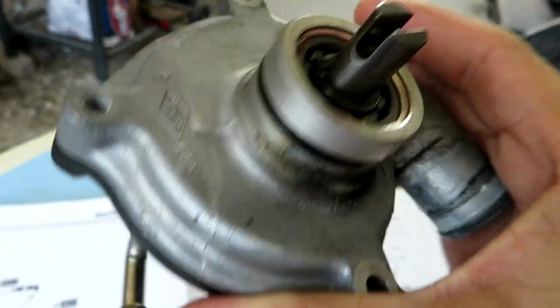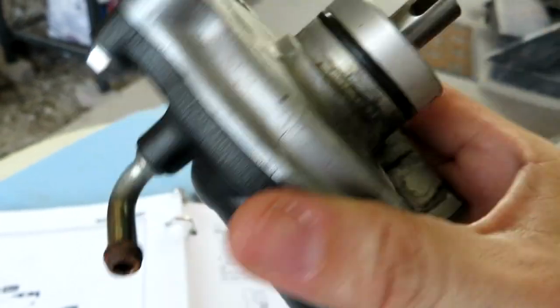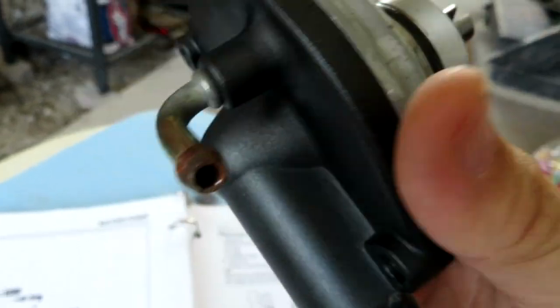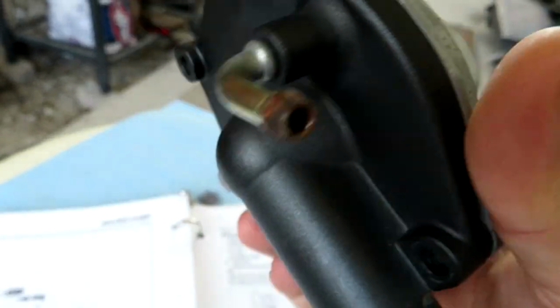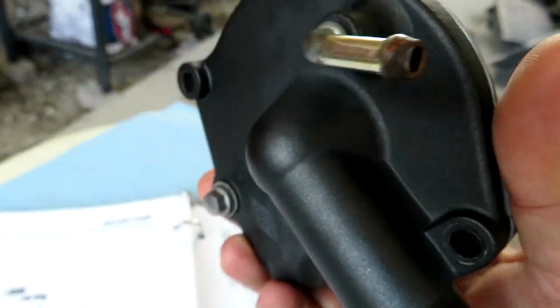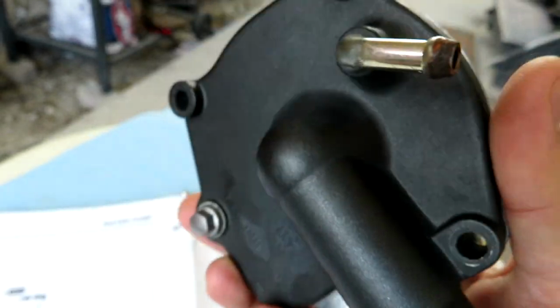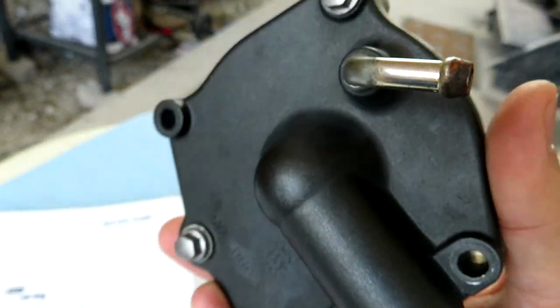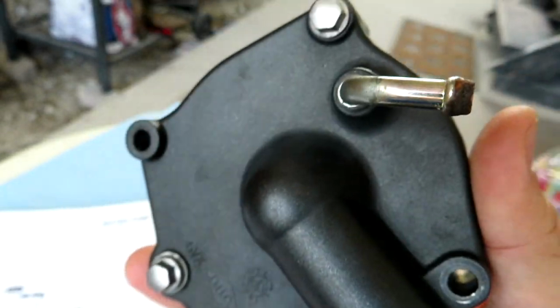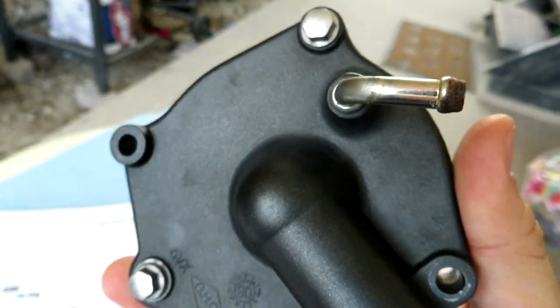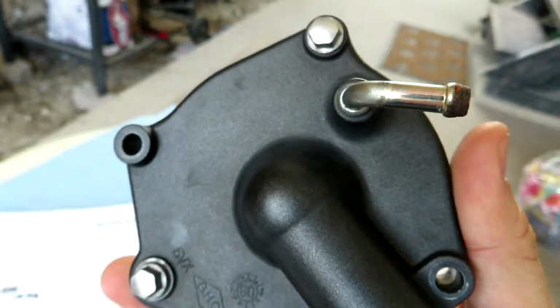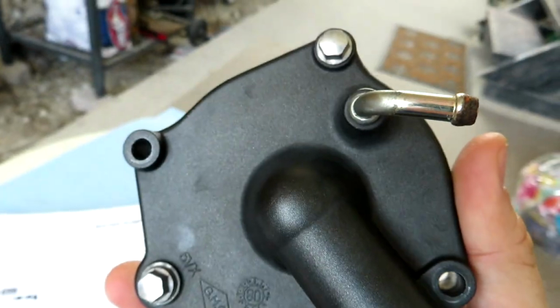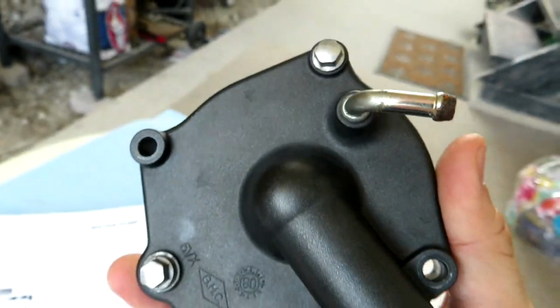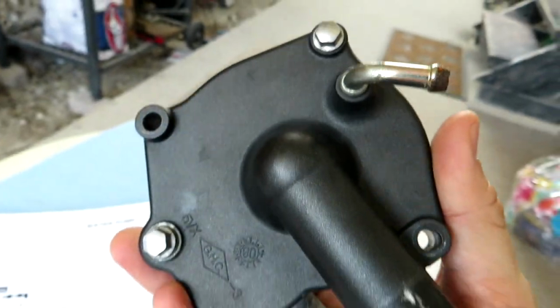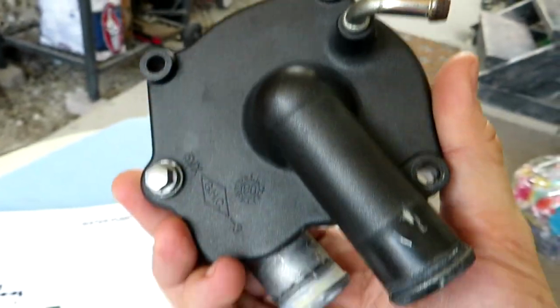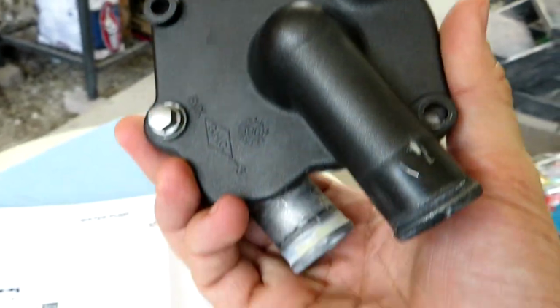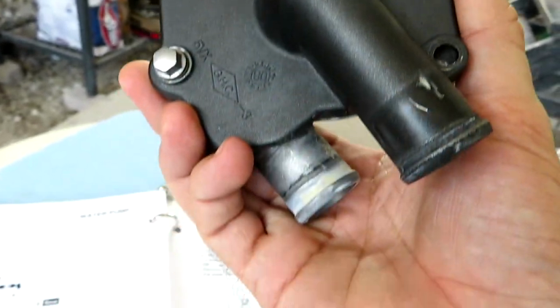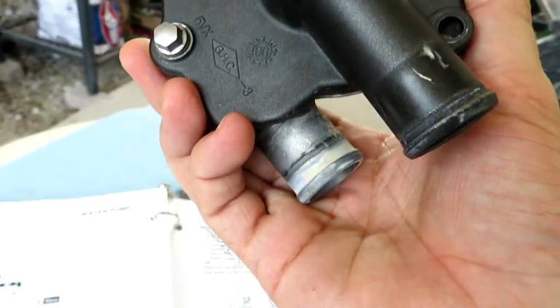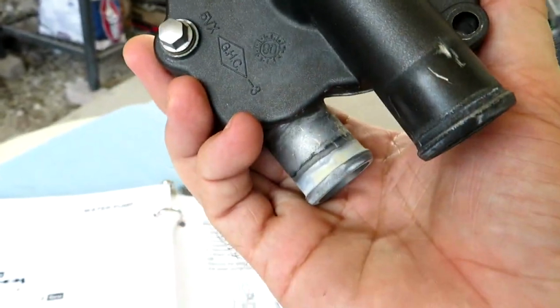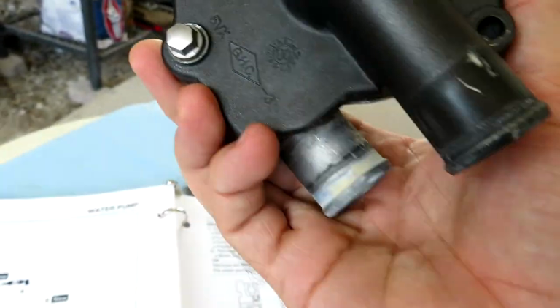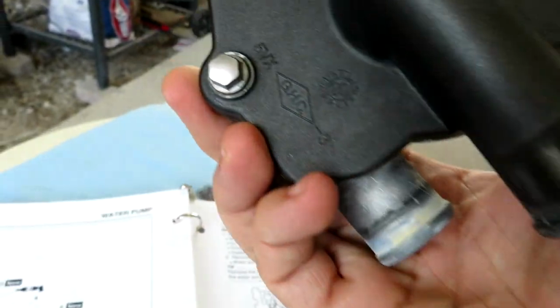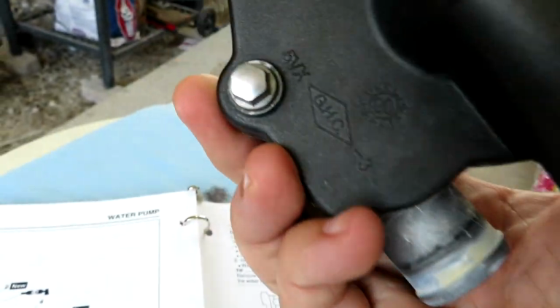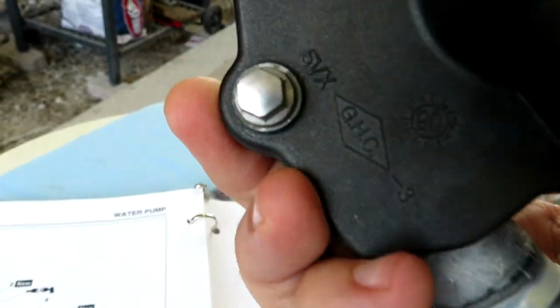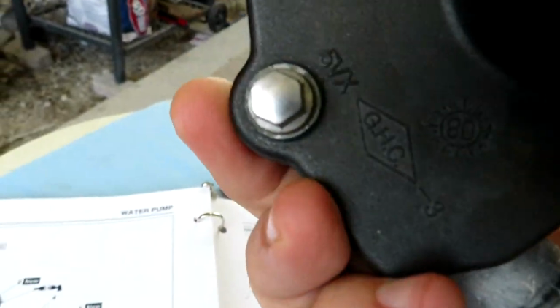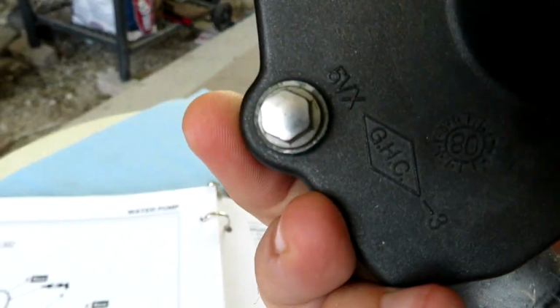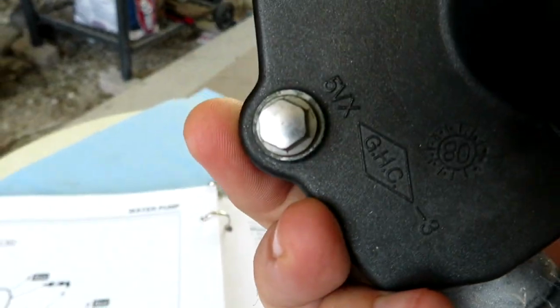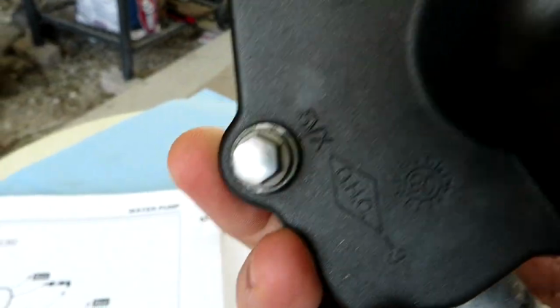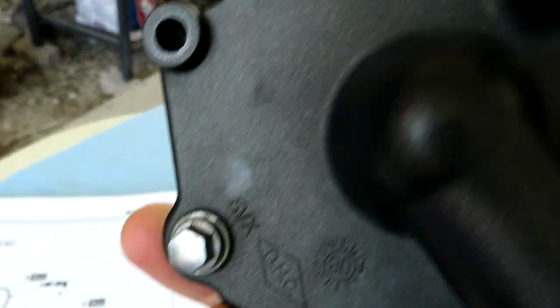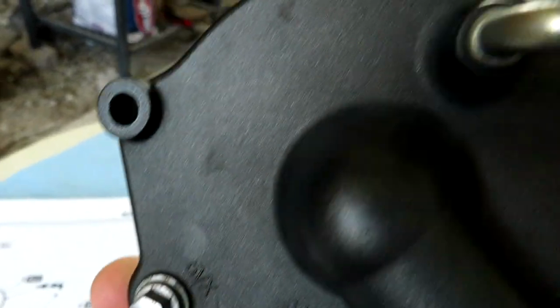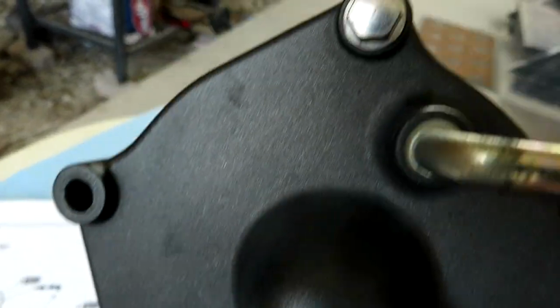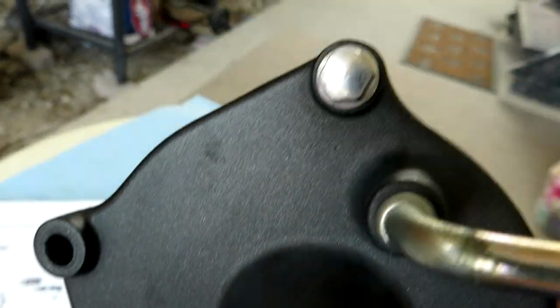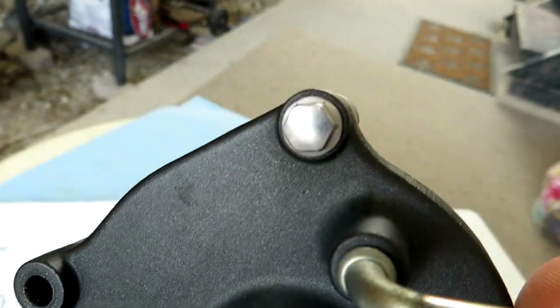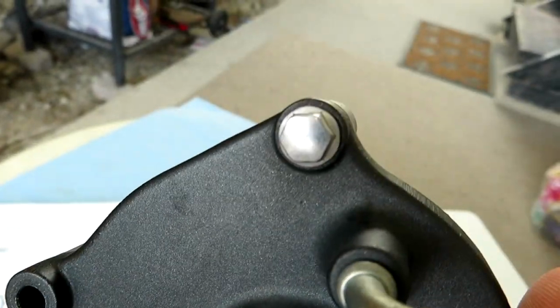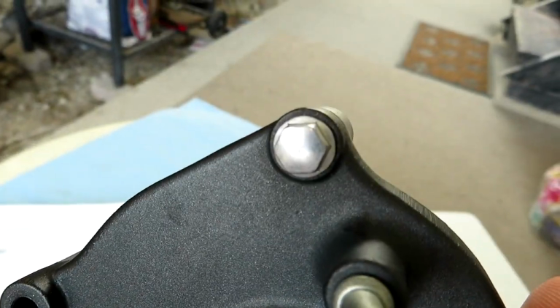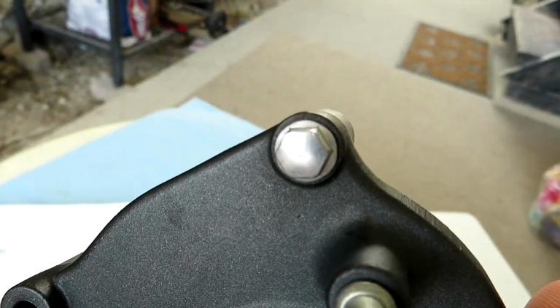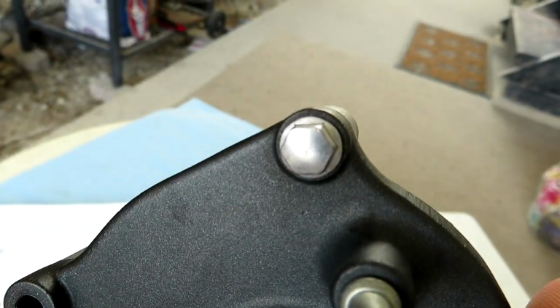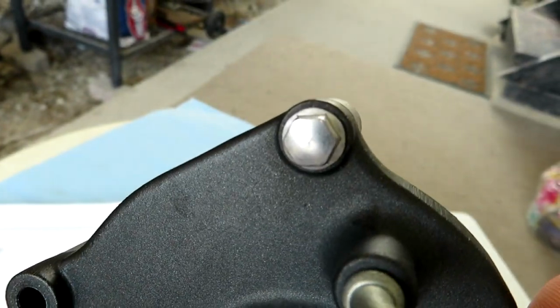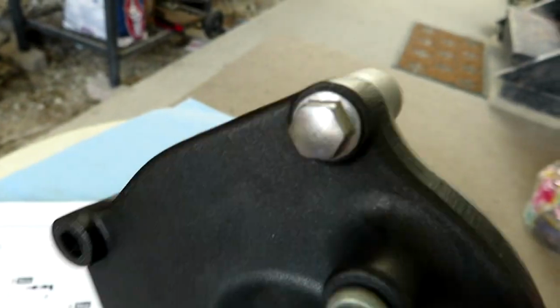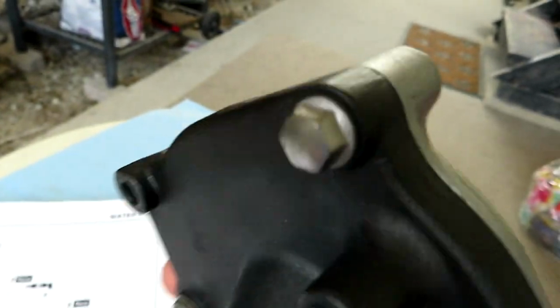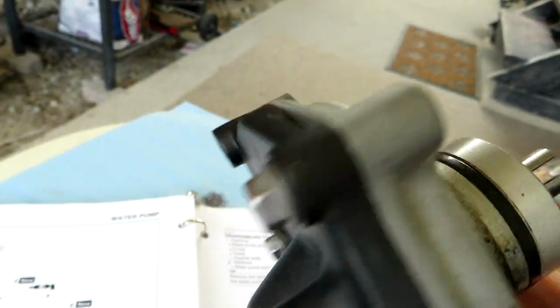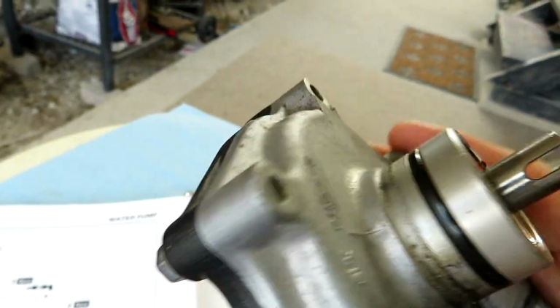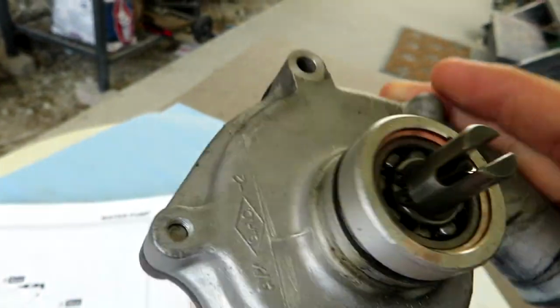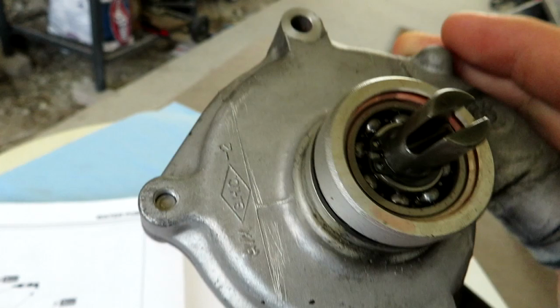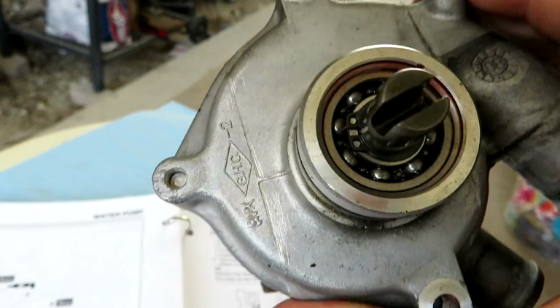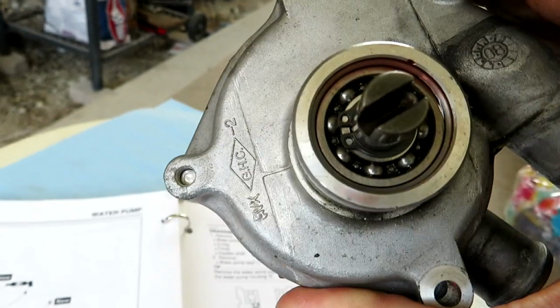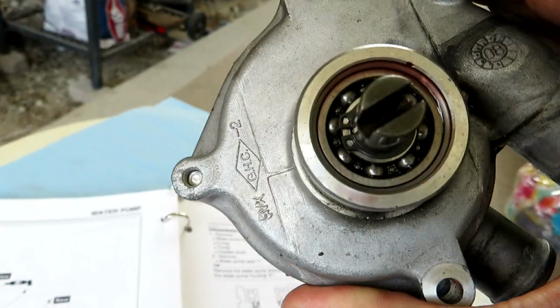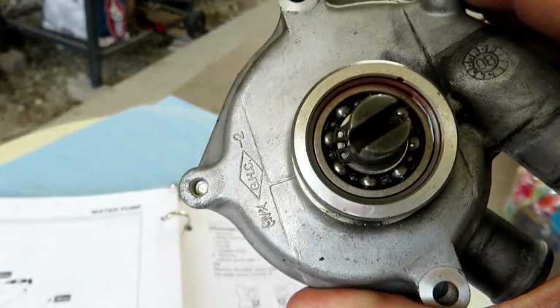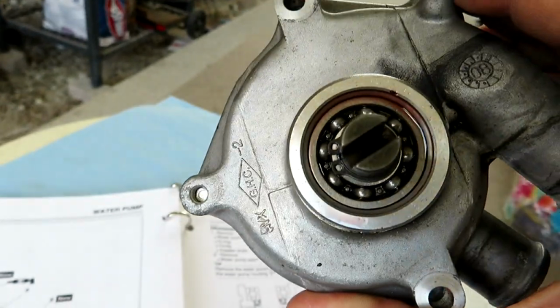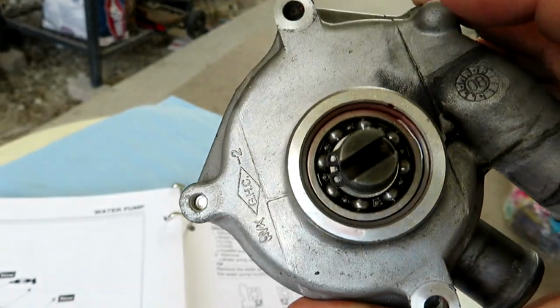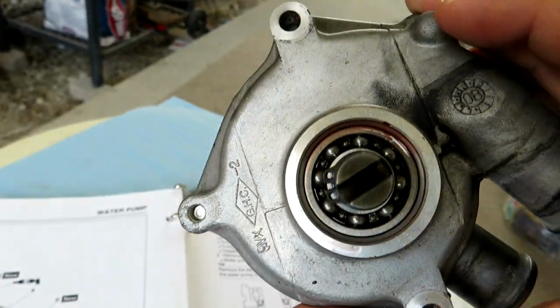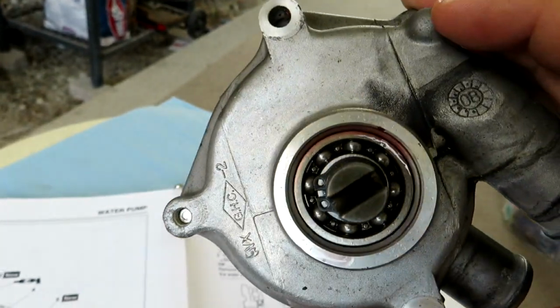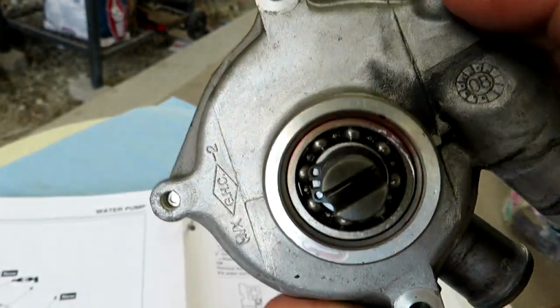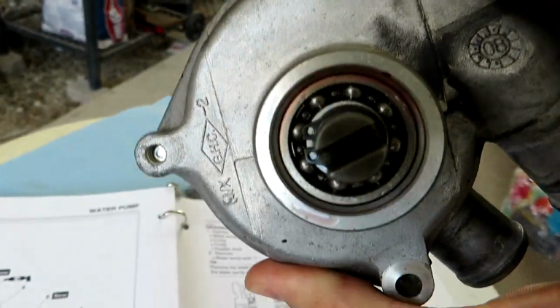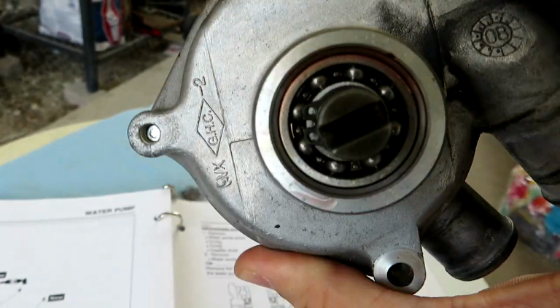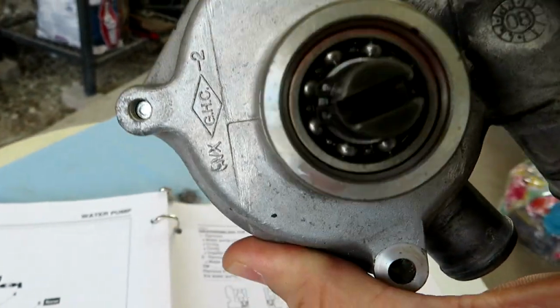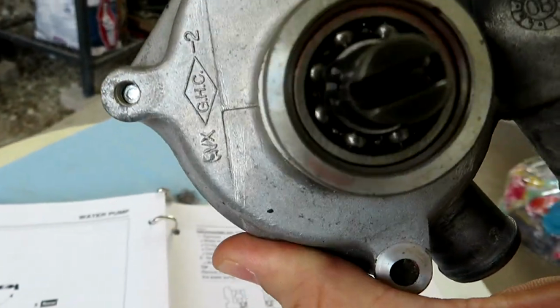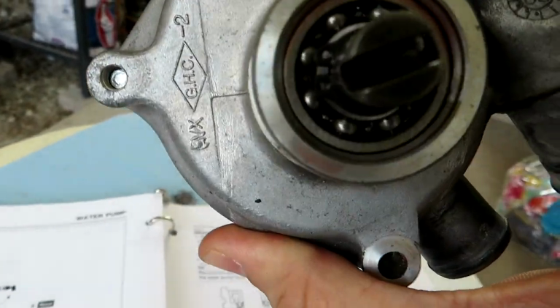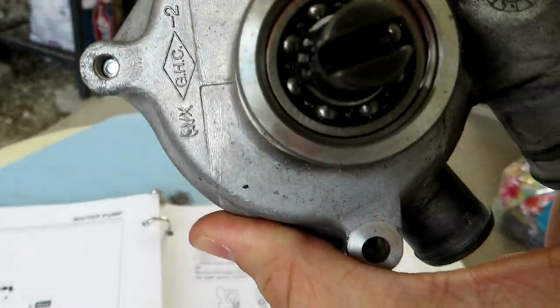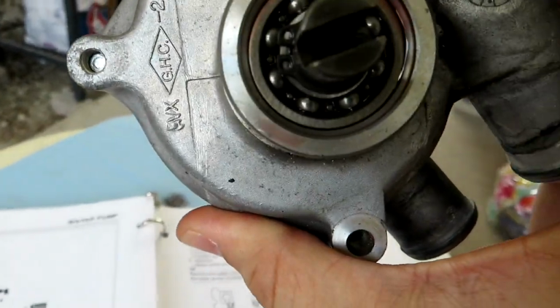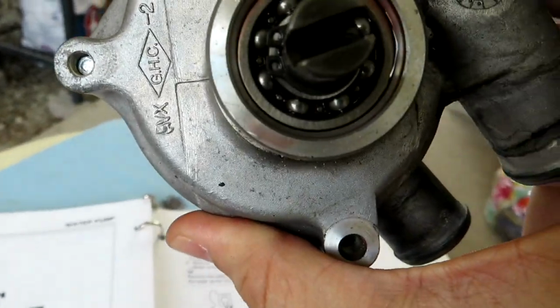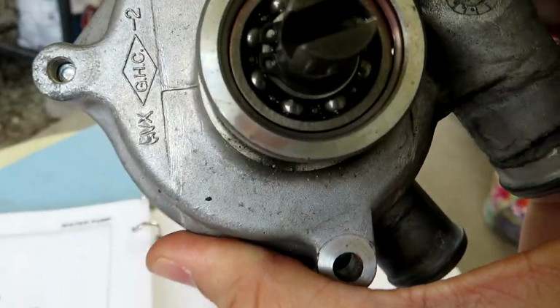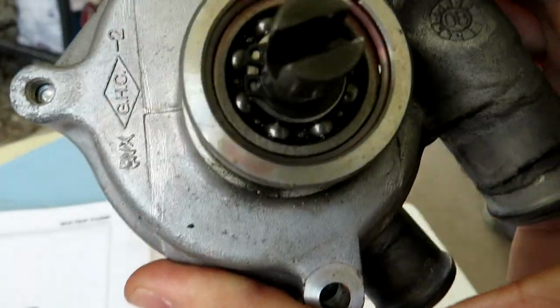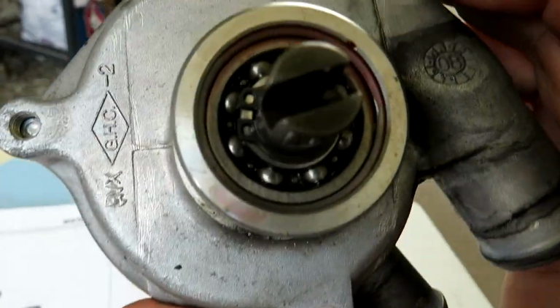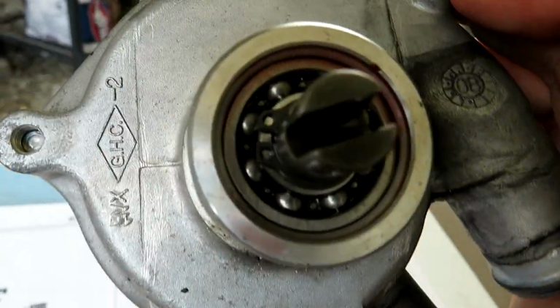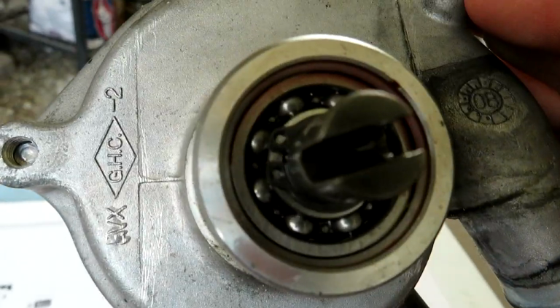We are going to open the case — it's just two bolts to crack this thing open.